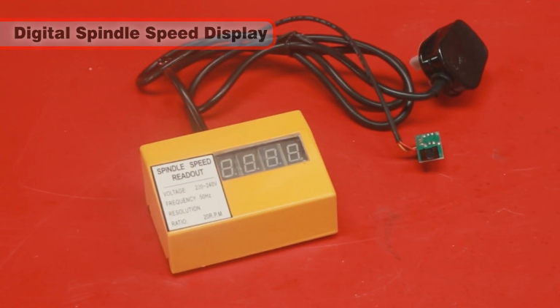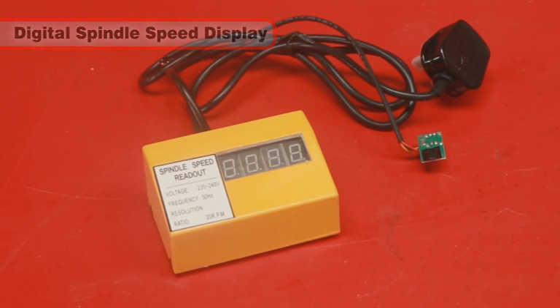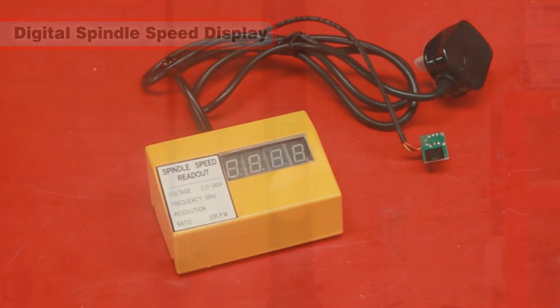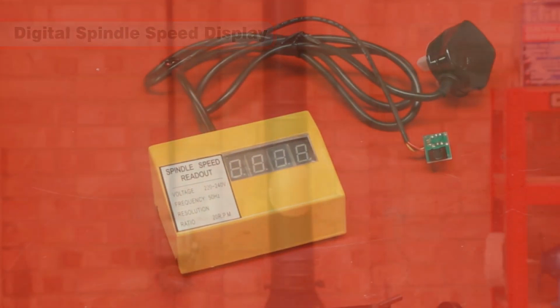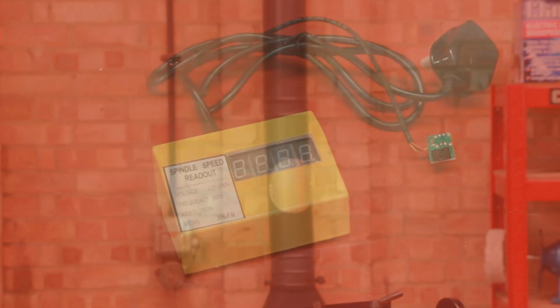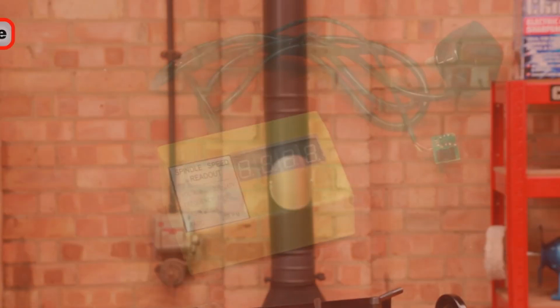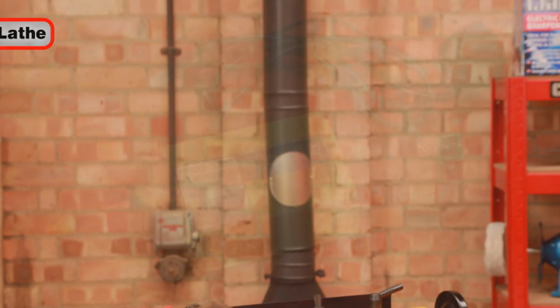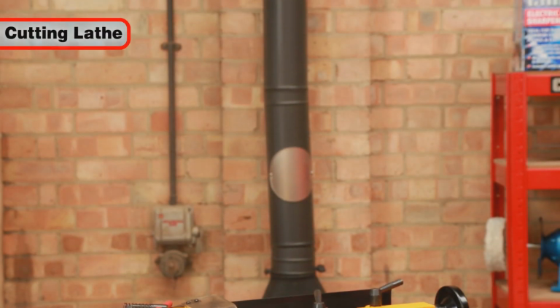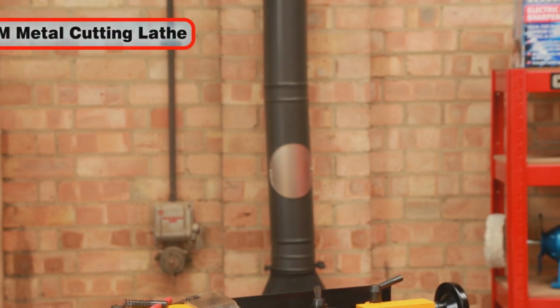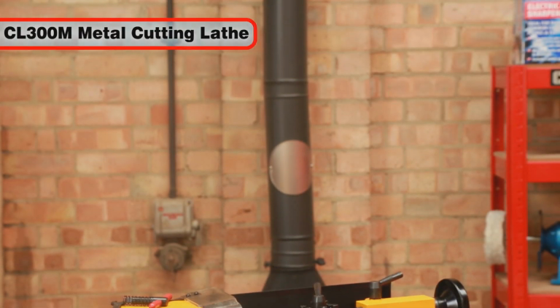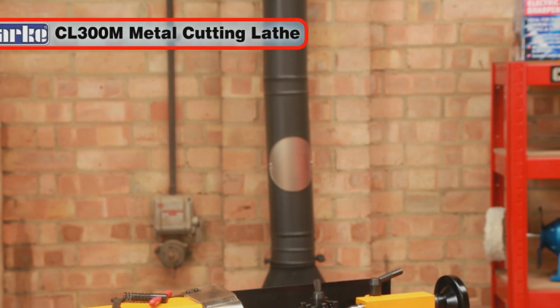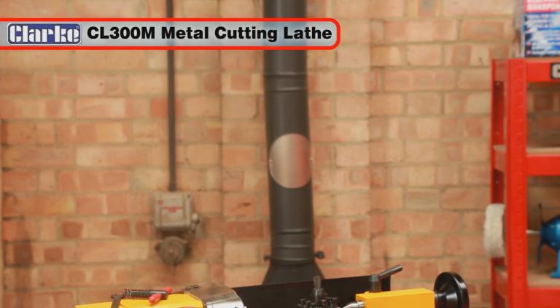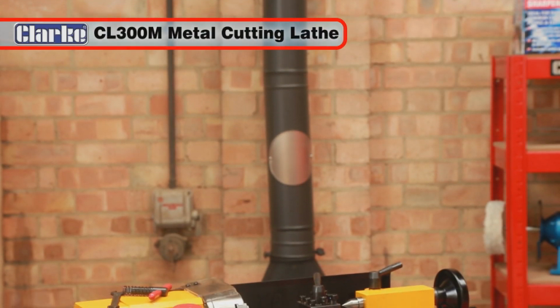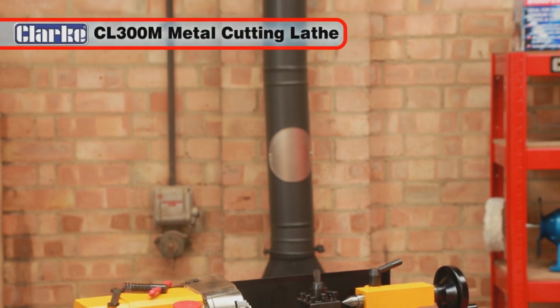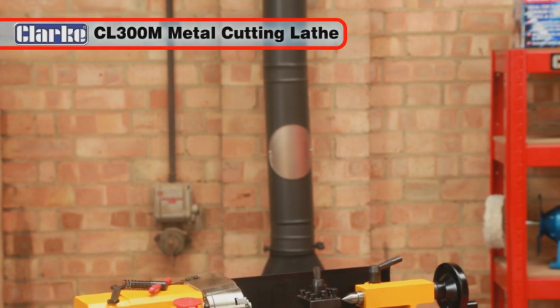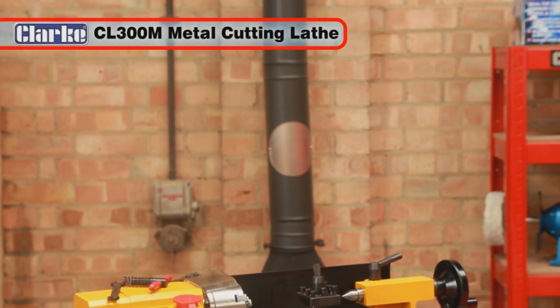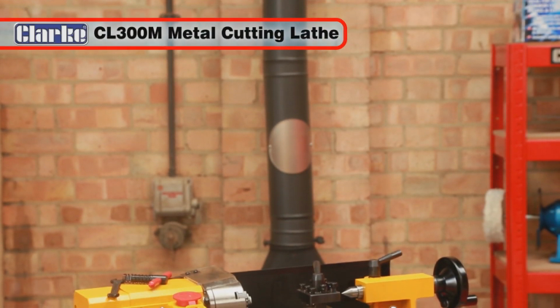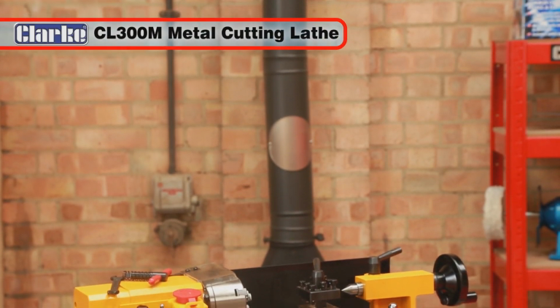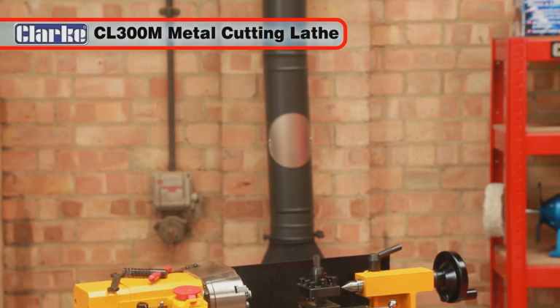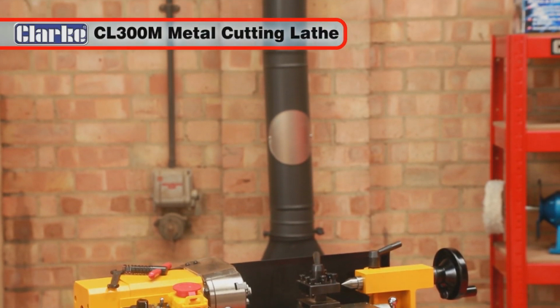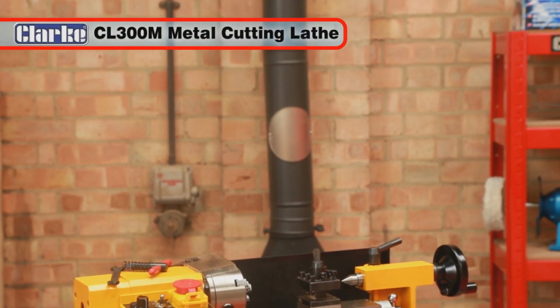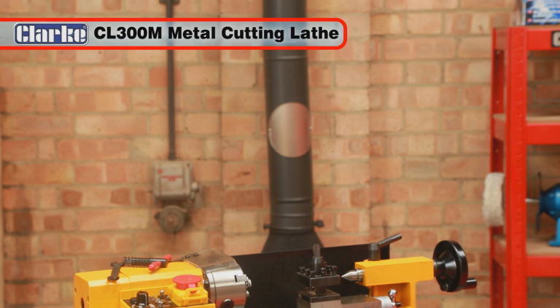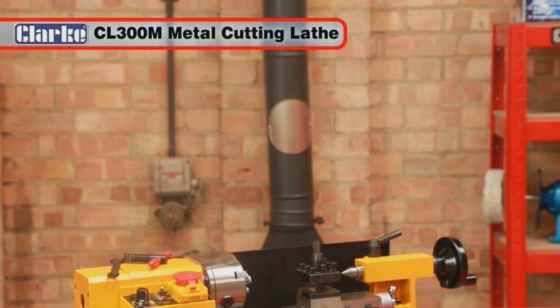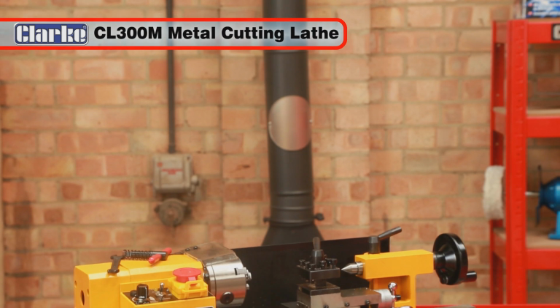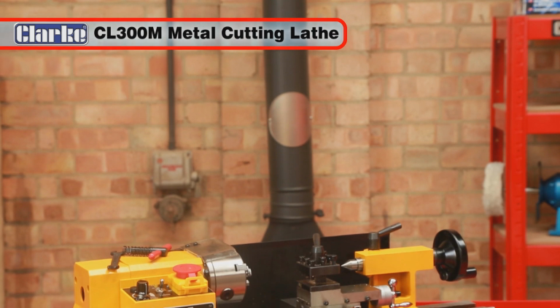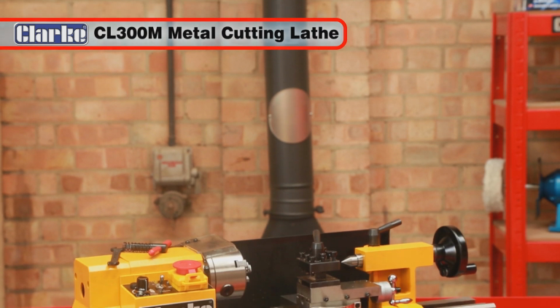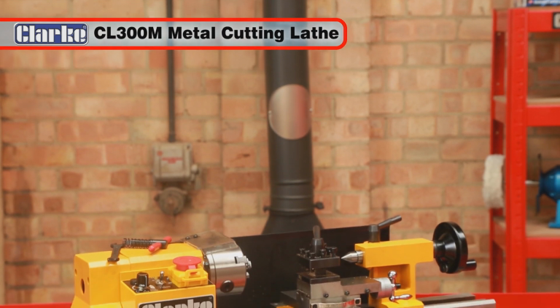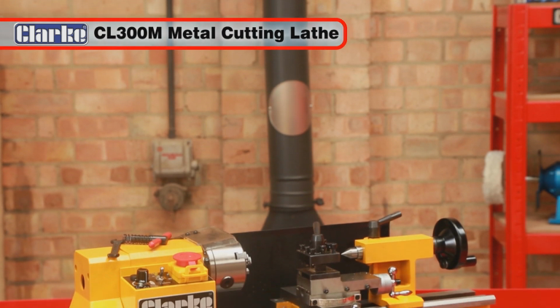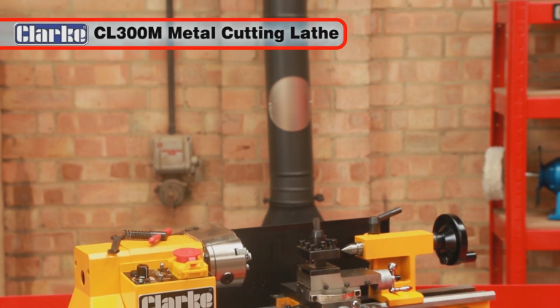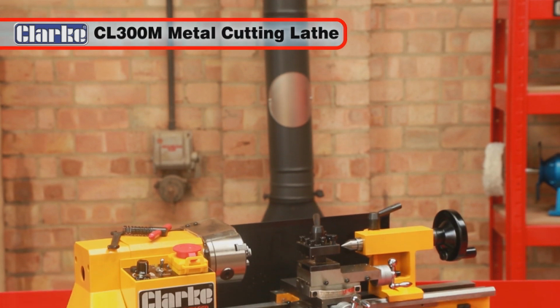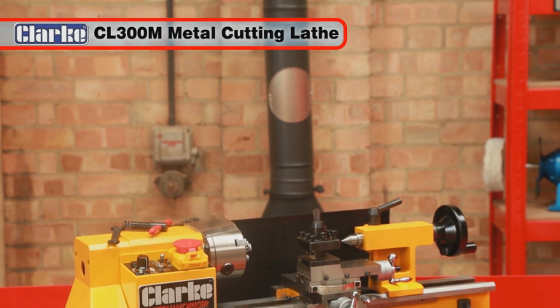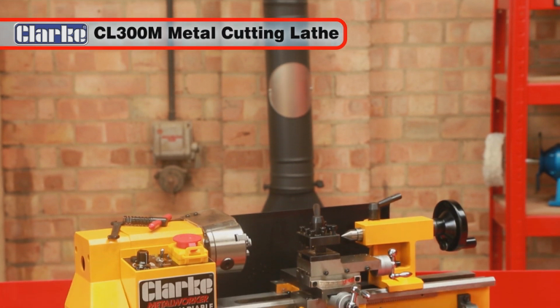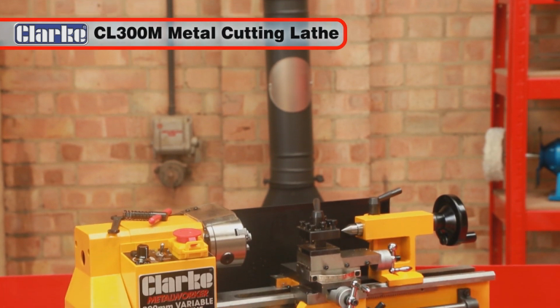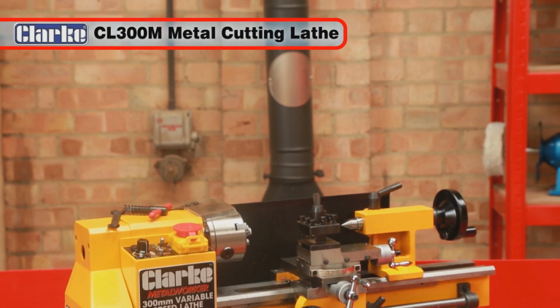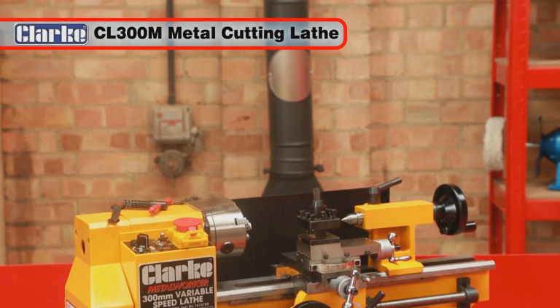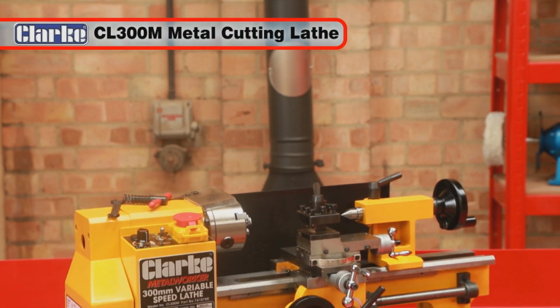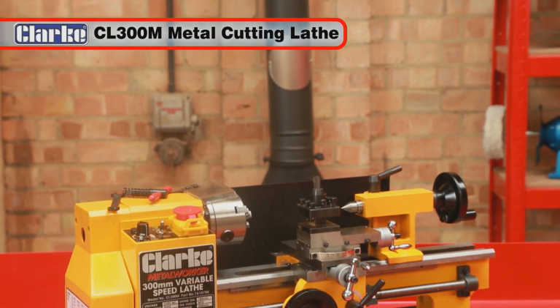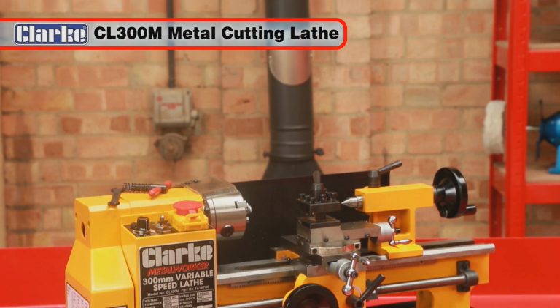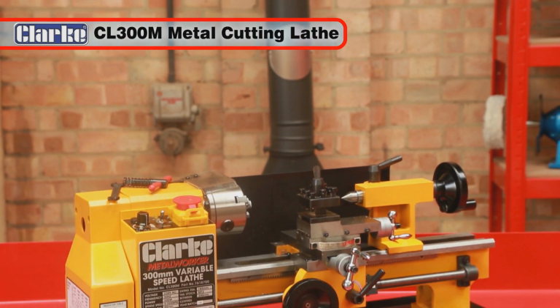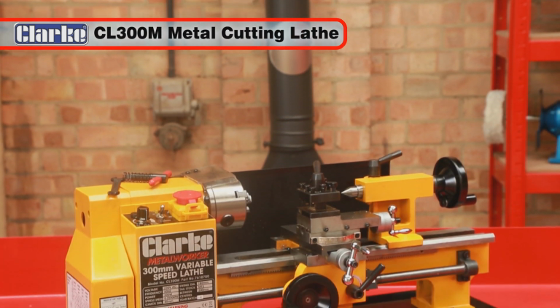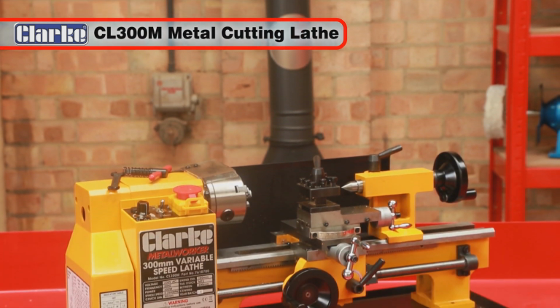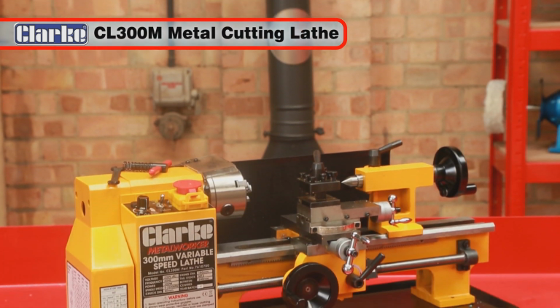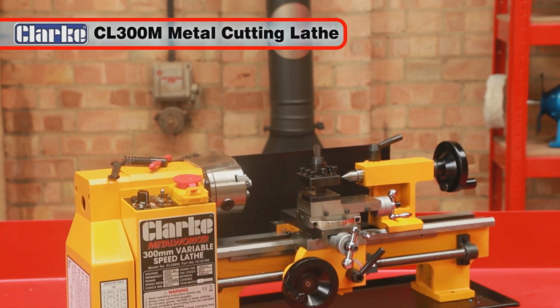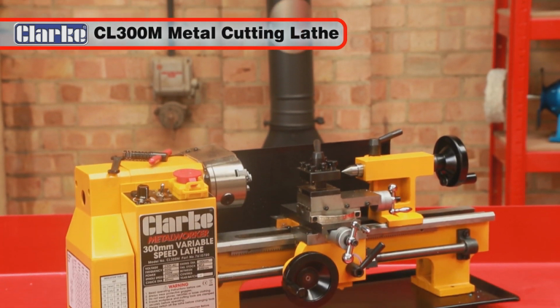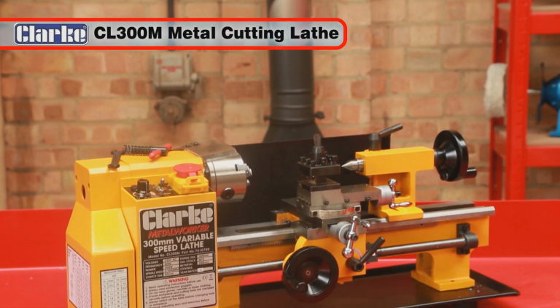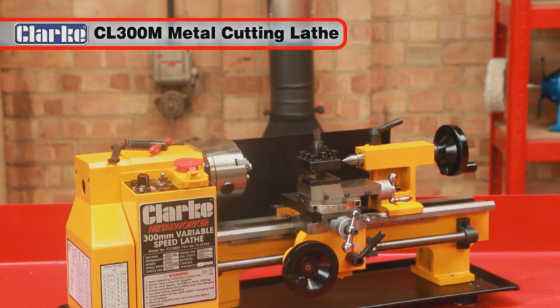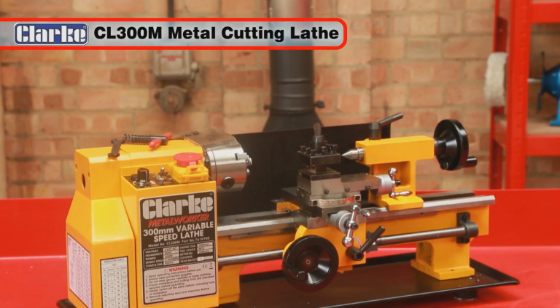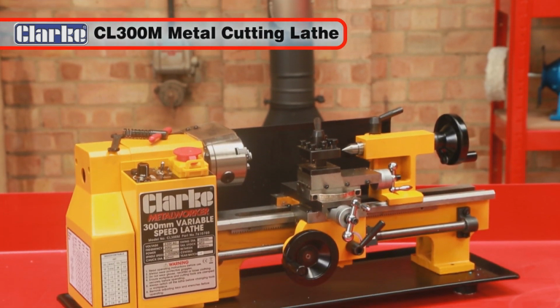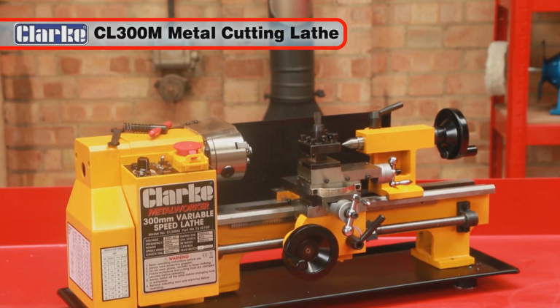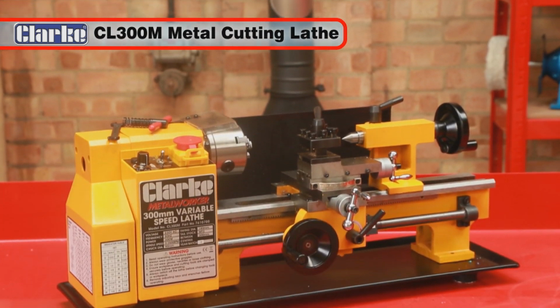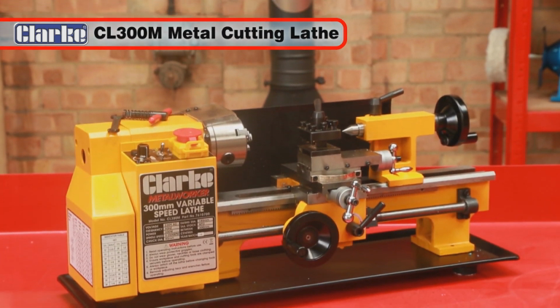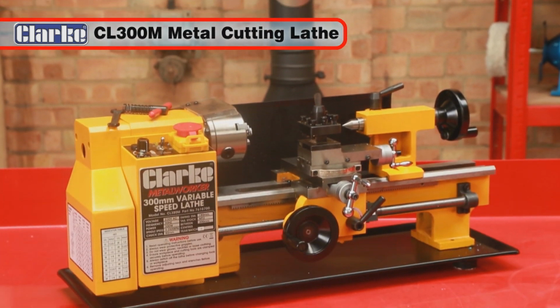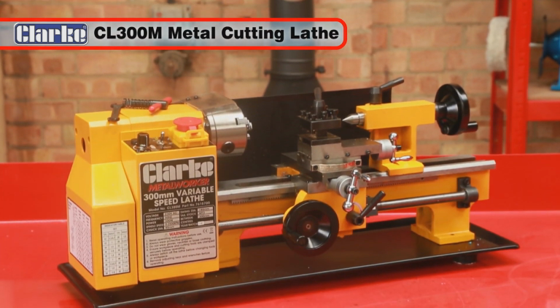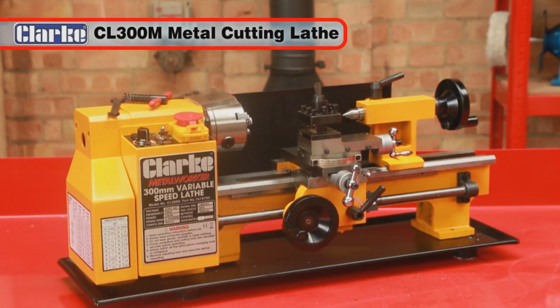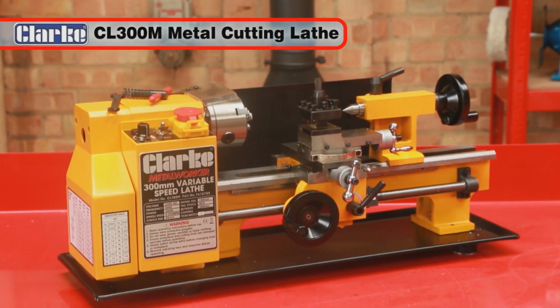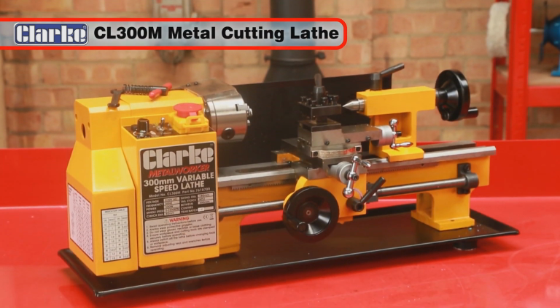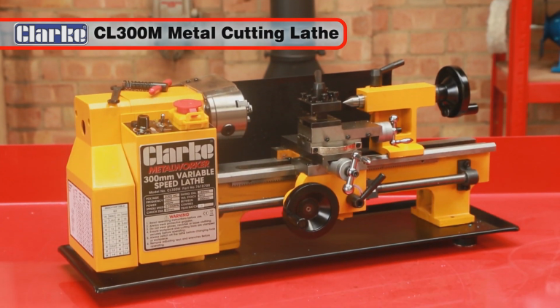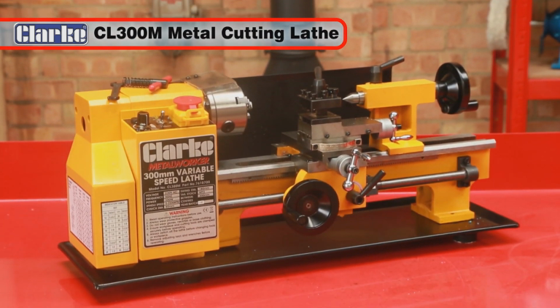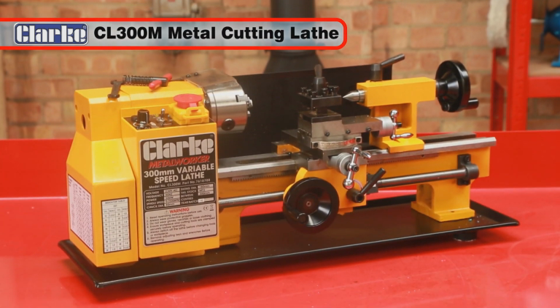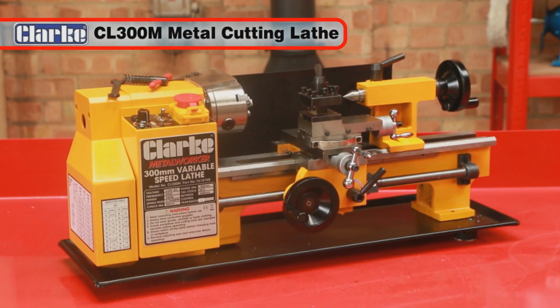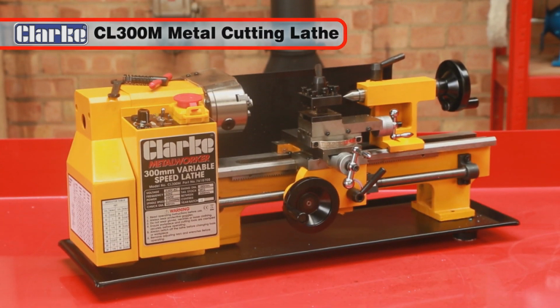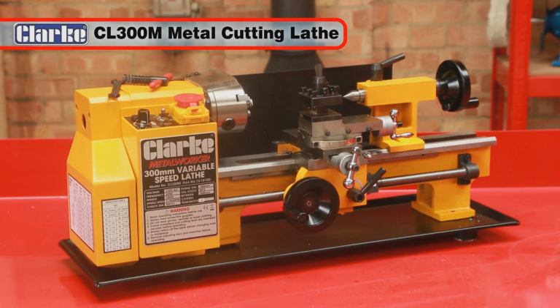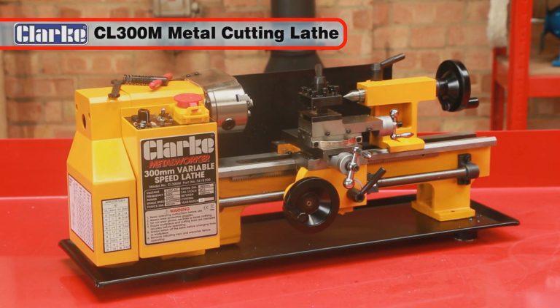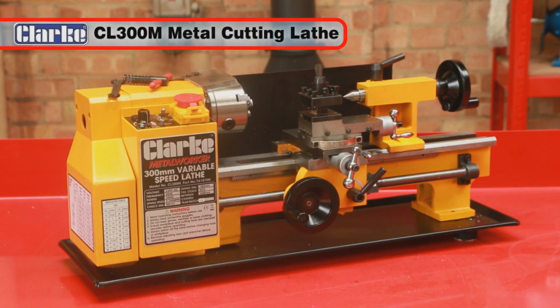The superb precision Clark CL300M metal cutting lathe will give you many years of accurate service.